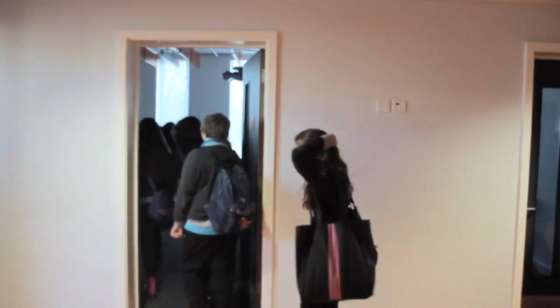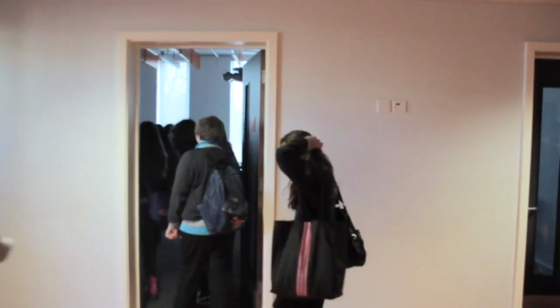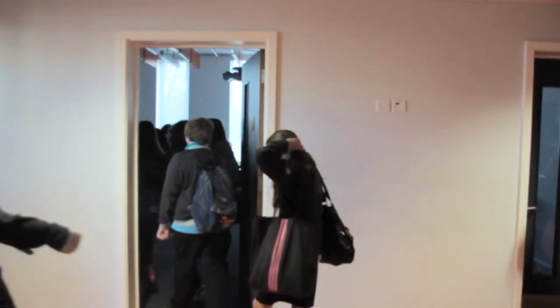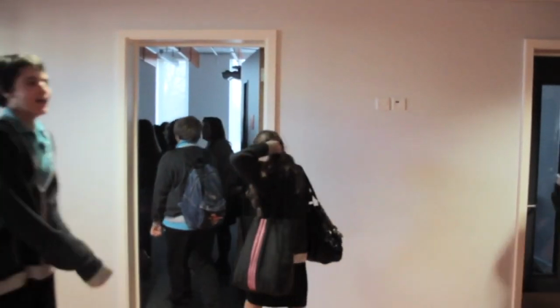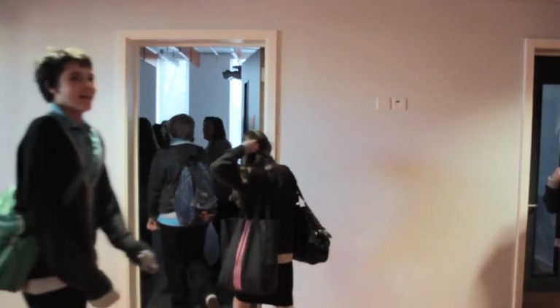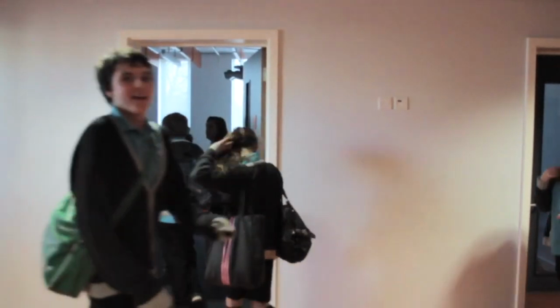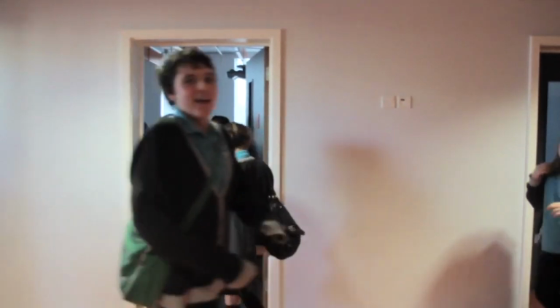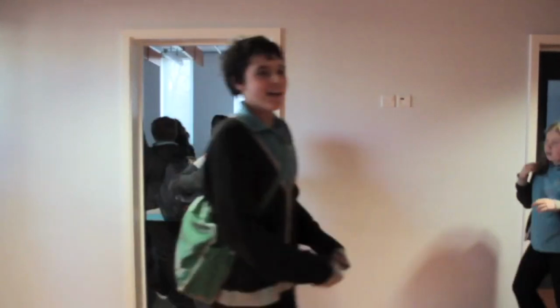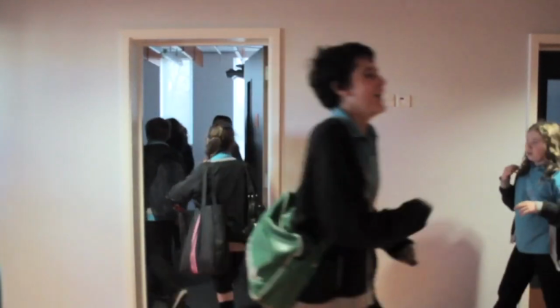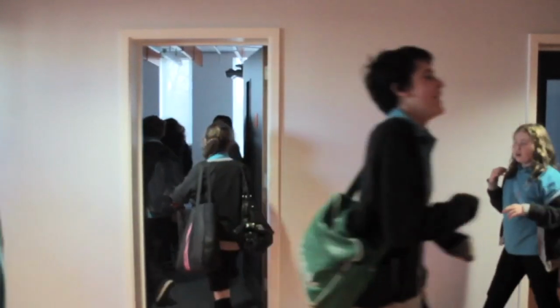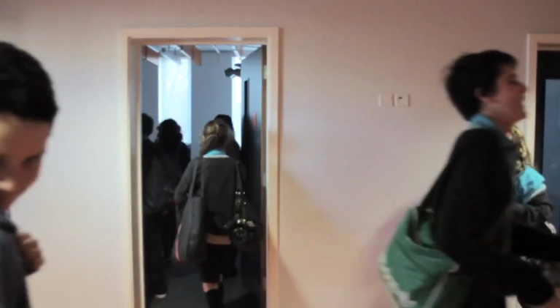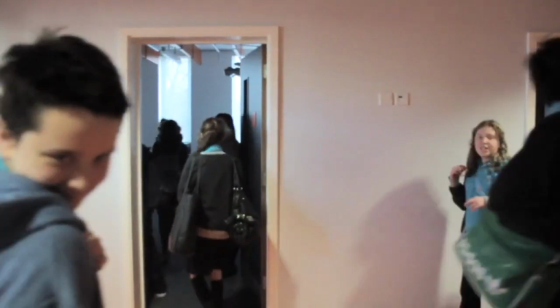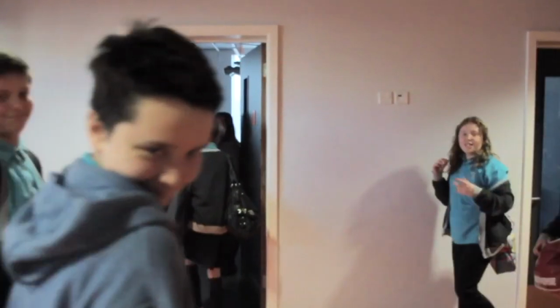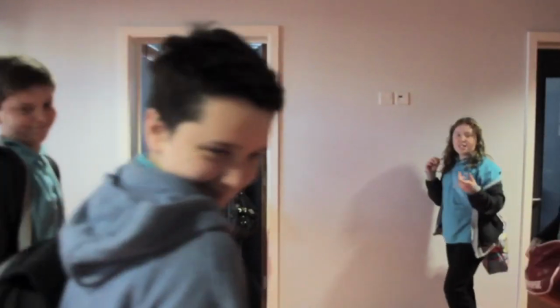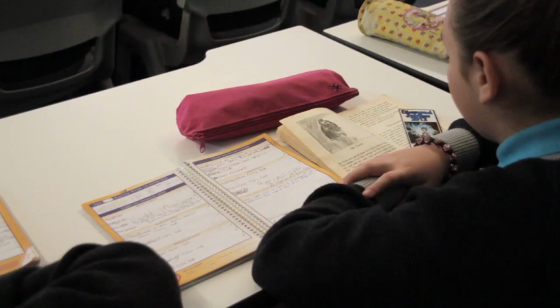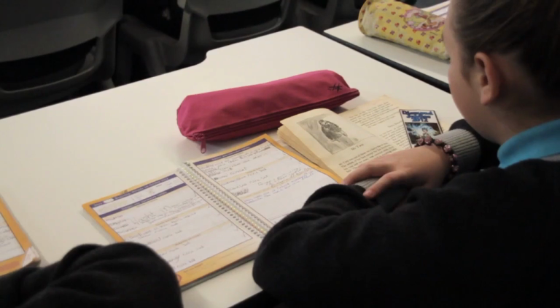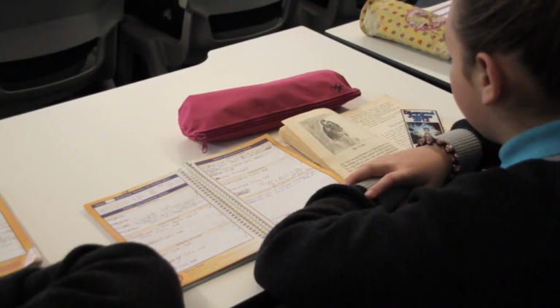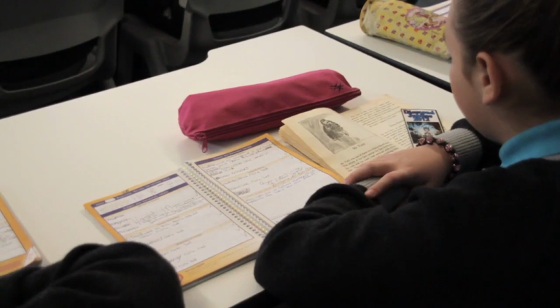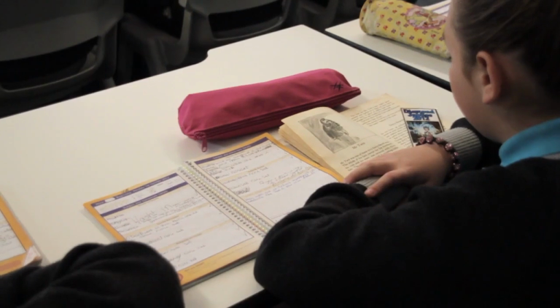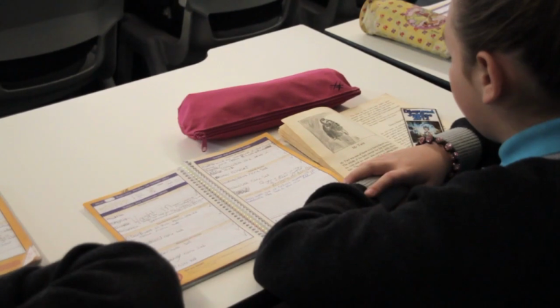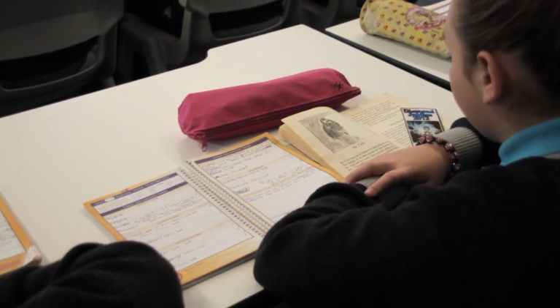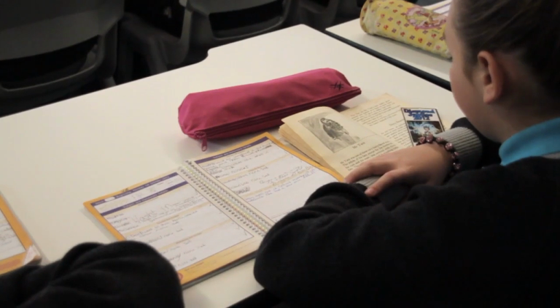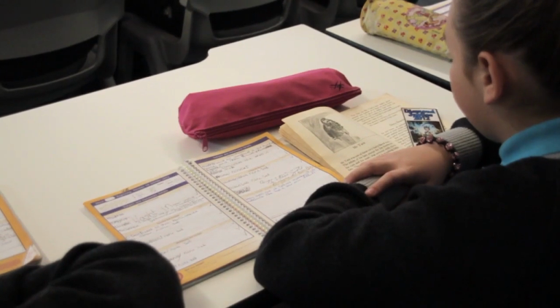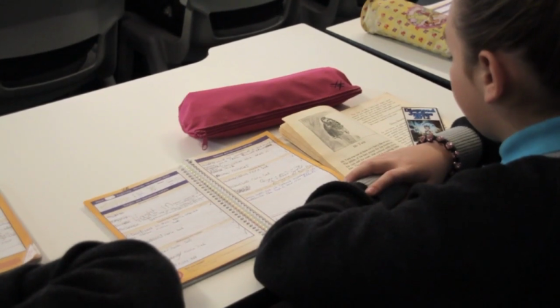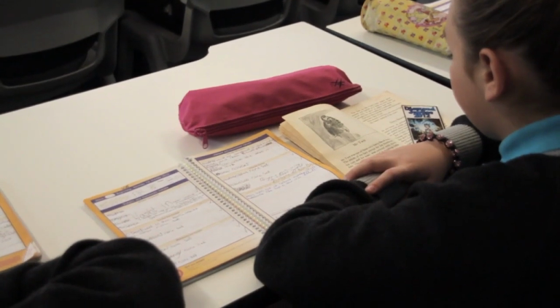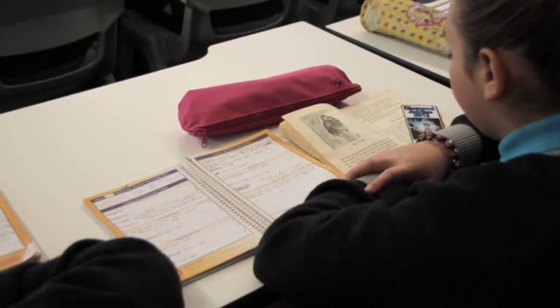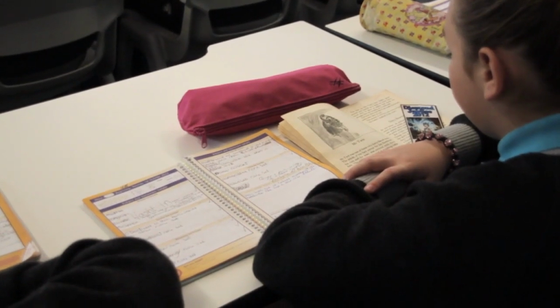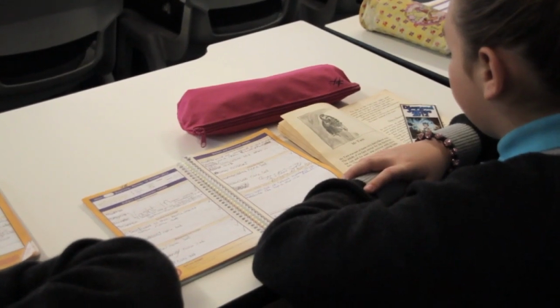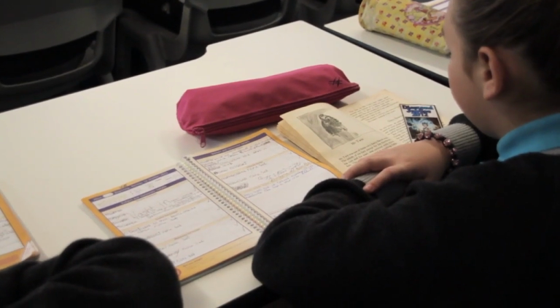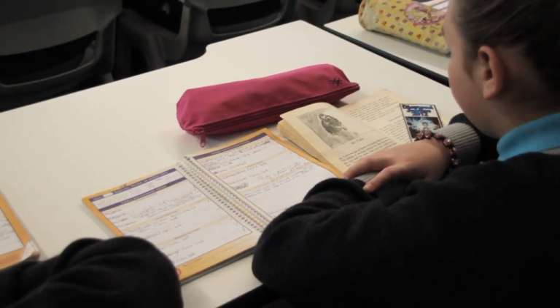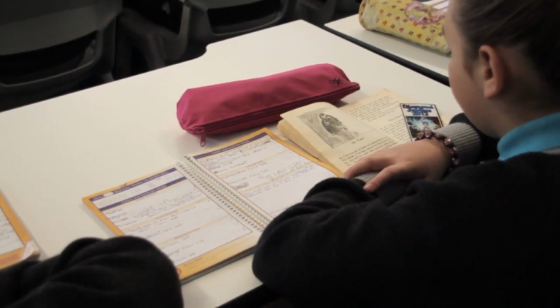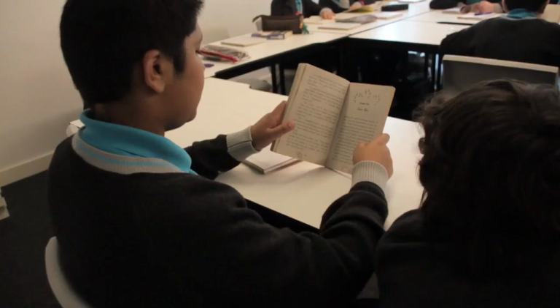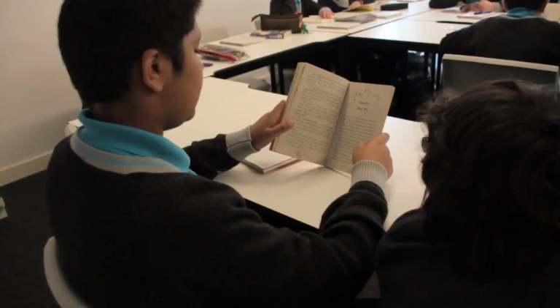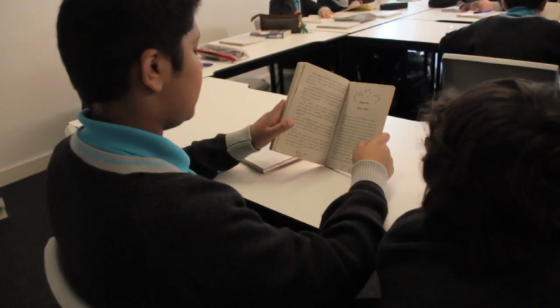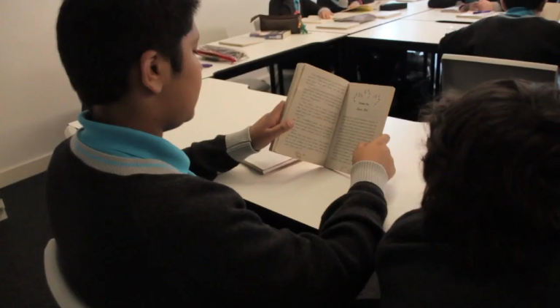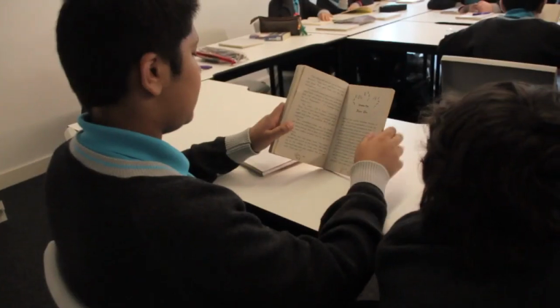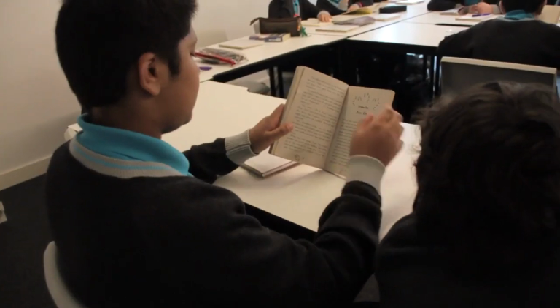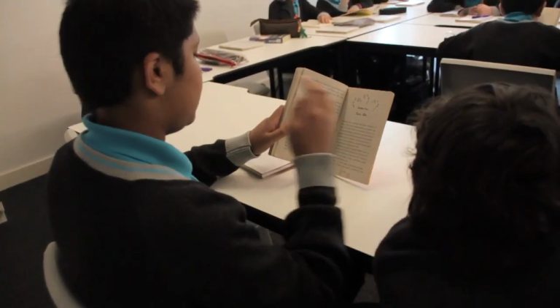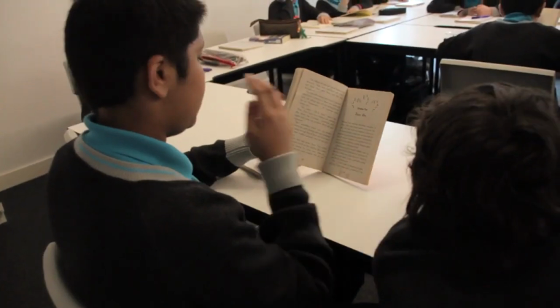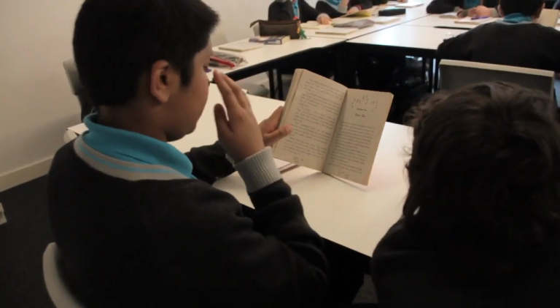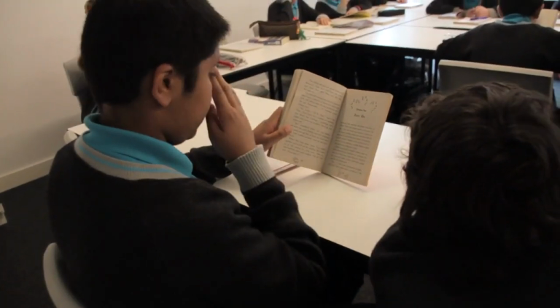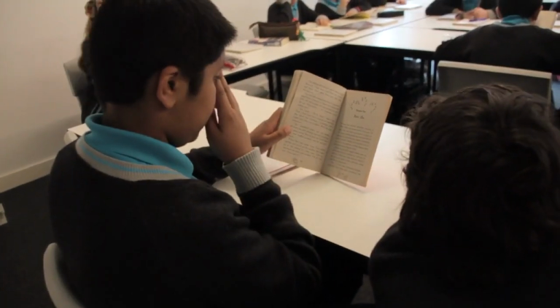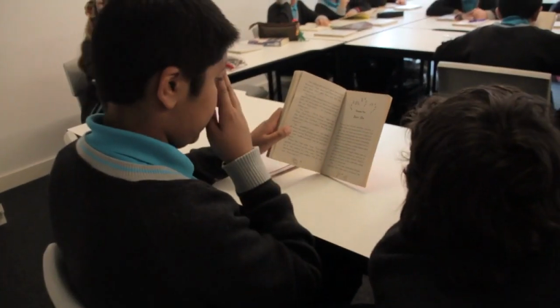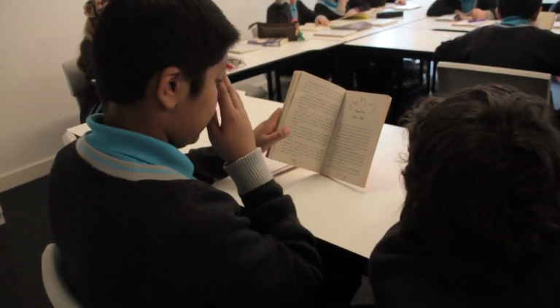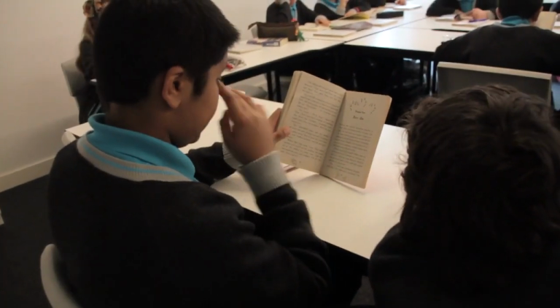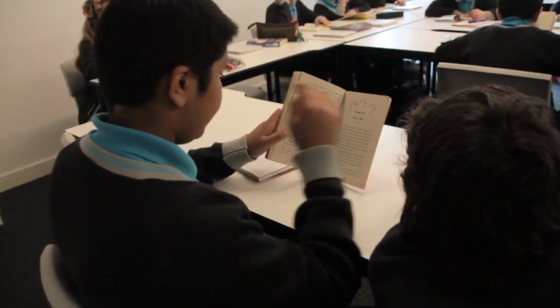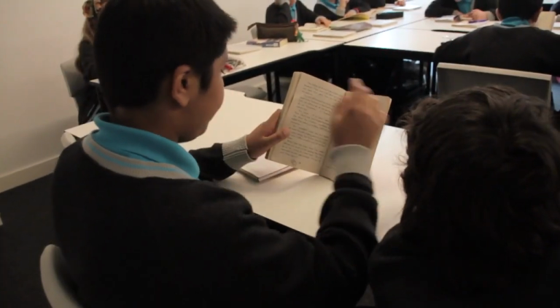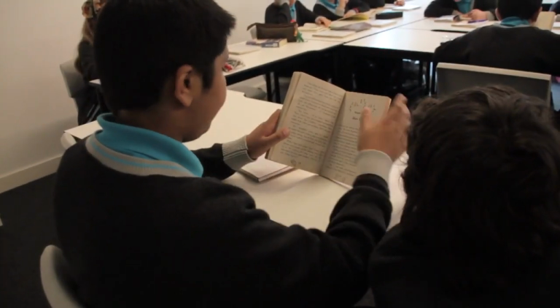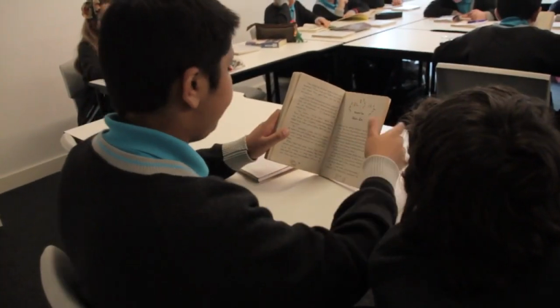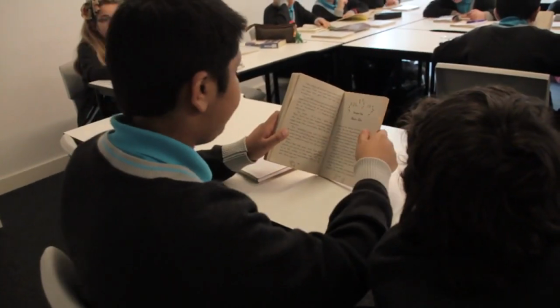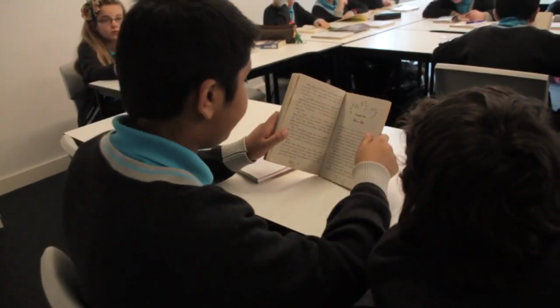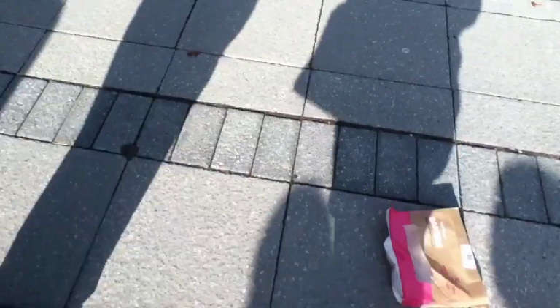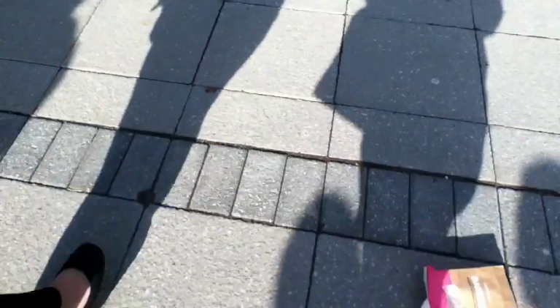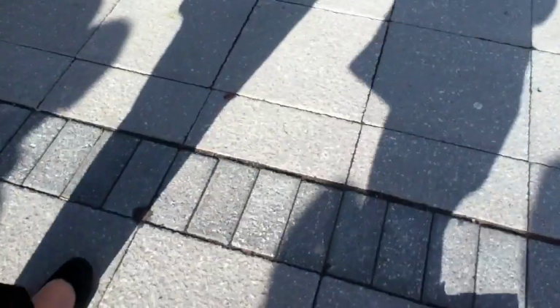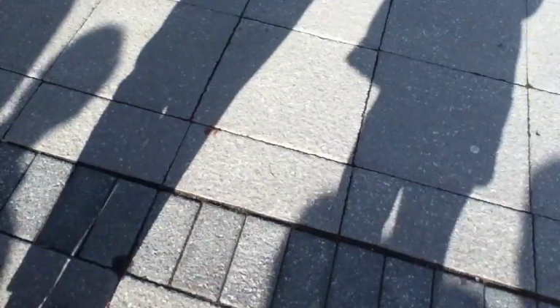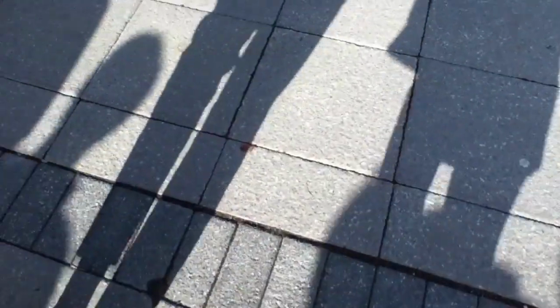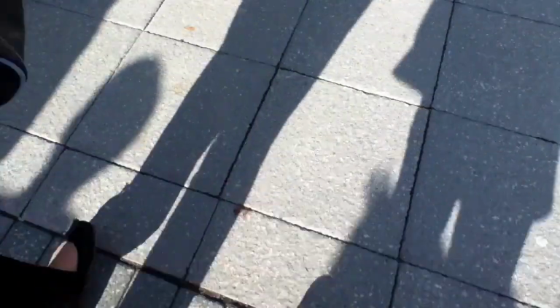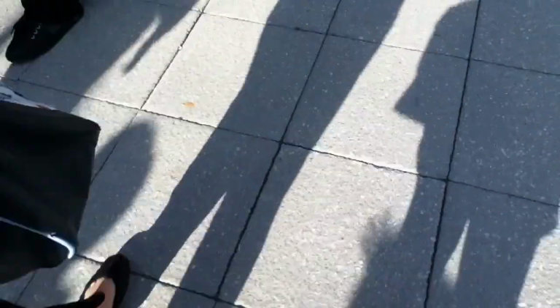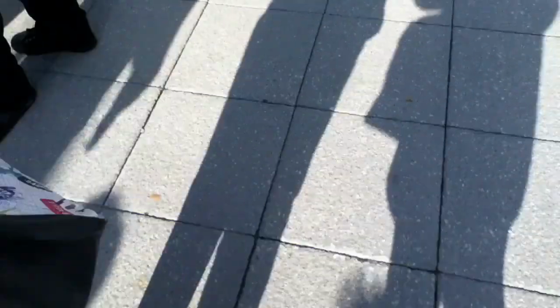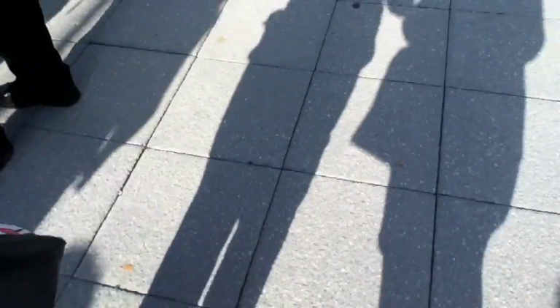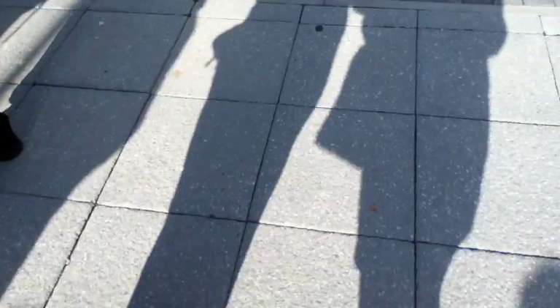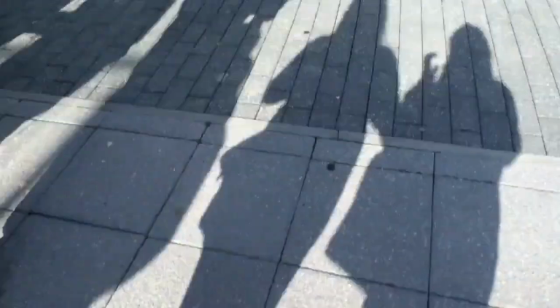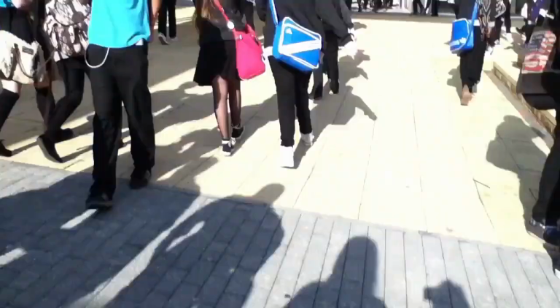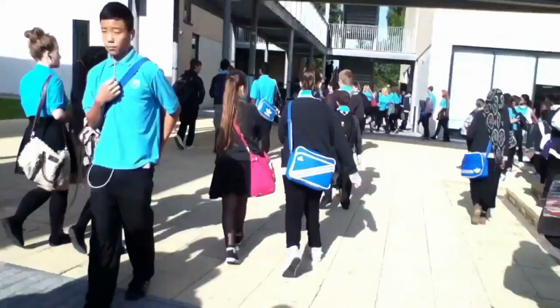Every morning during tutor time we do silent reading and have our register taken. Then it's off to period one.